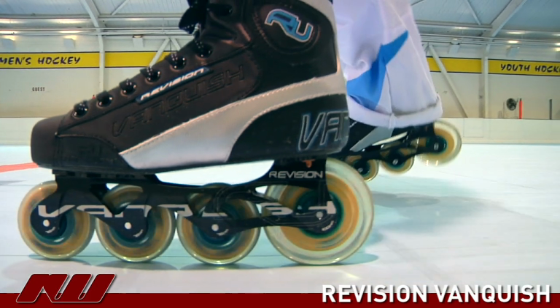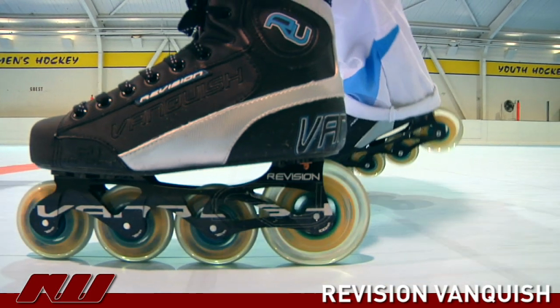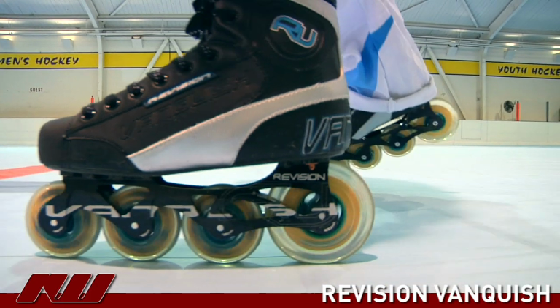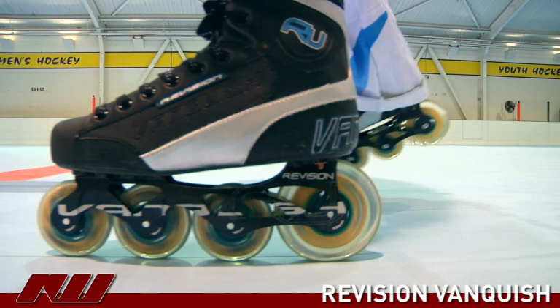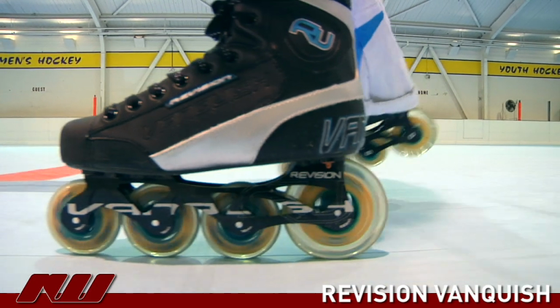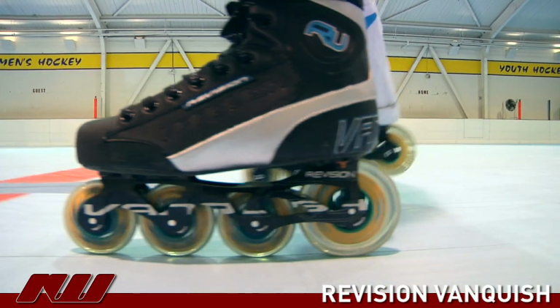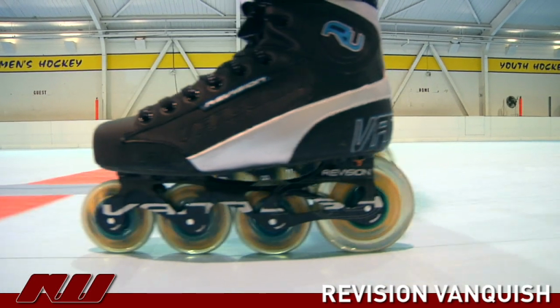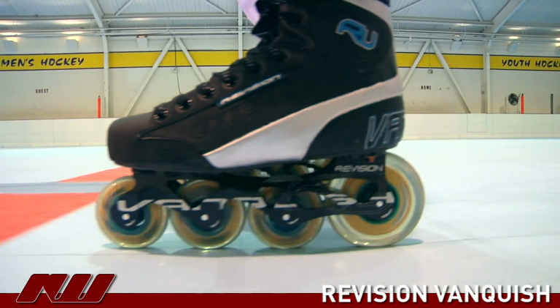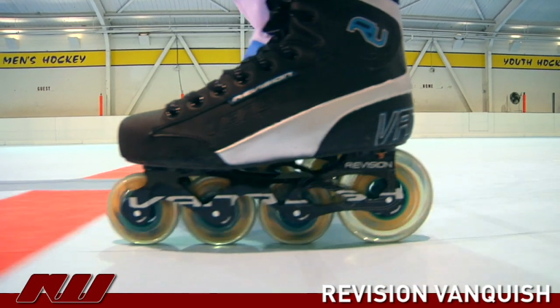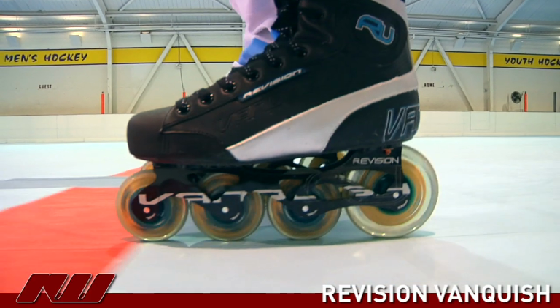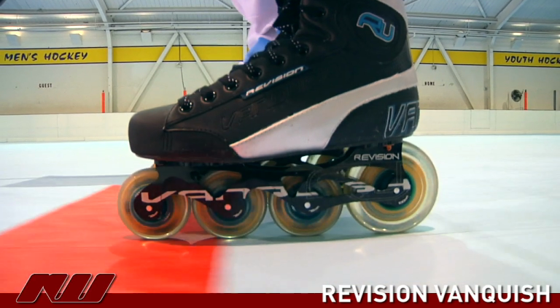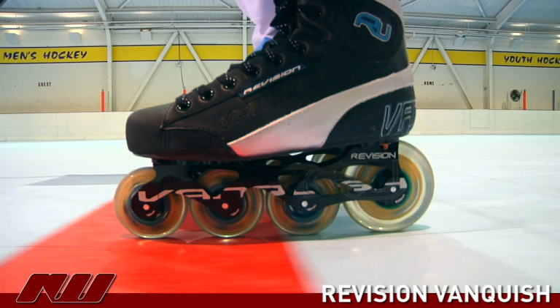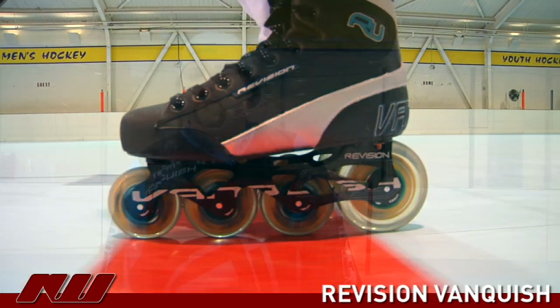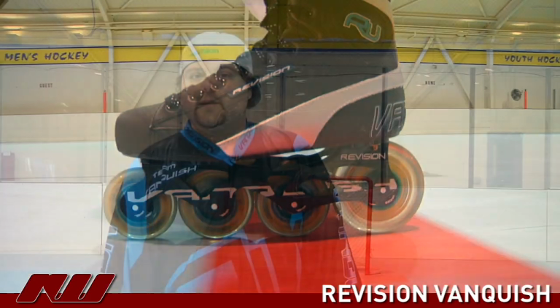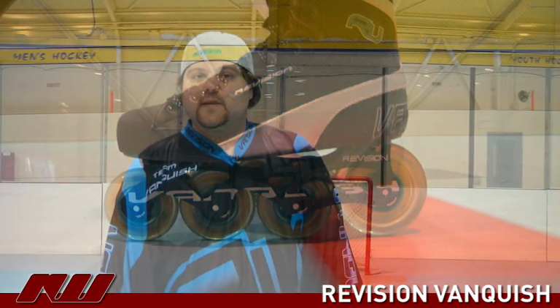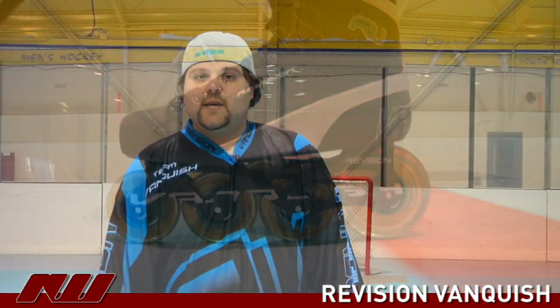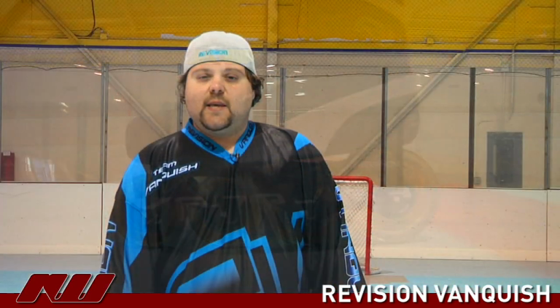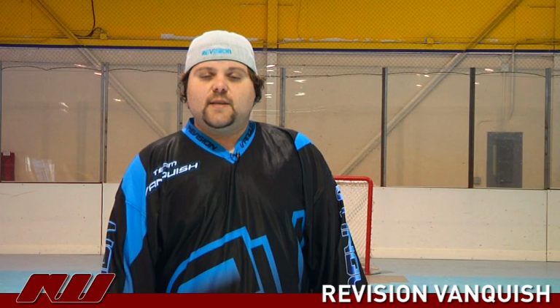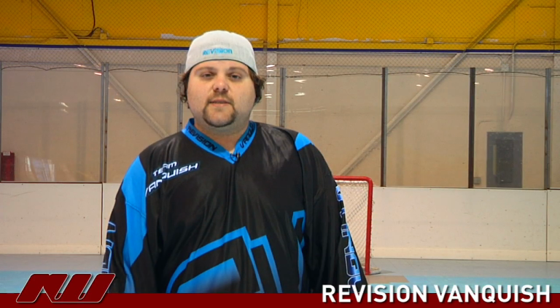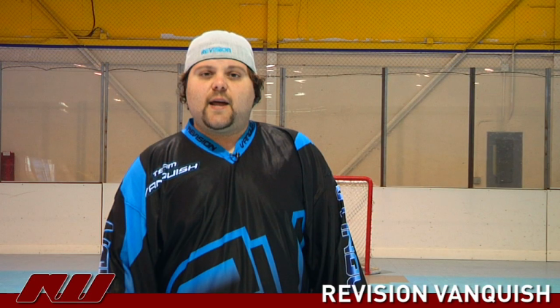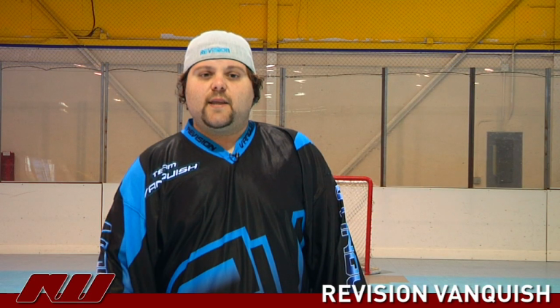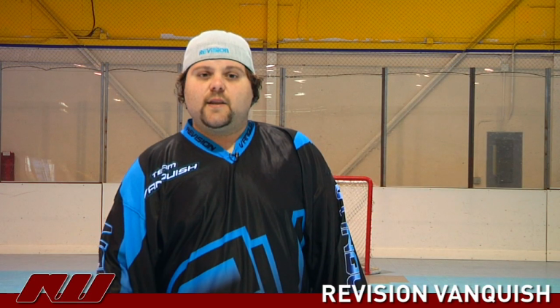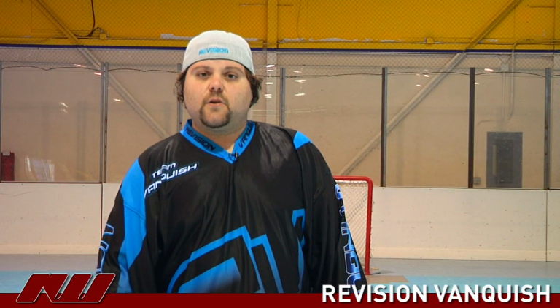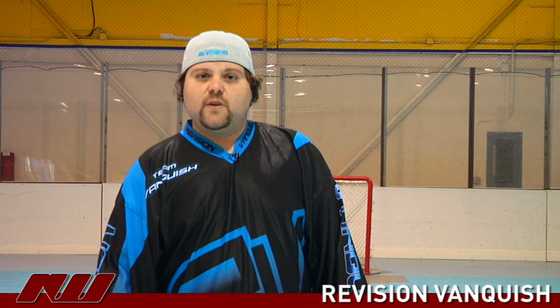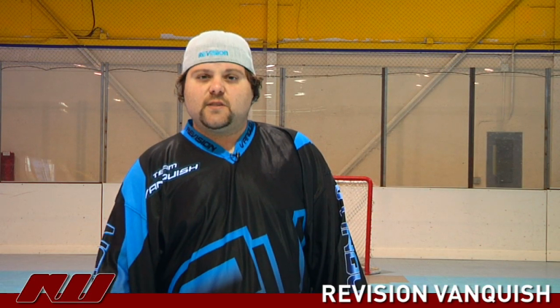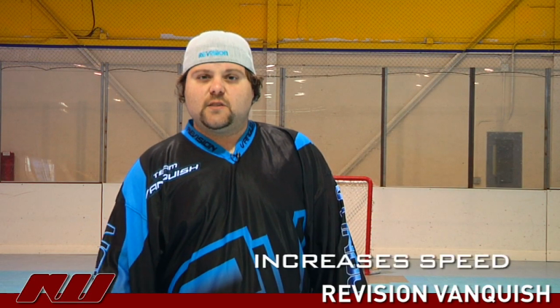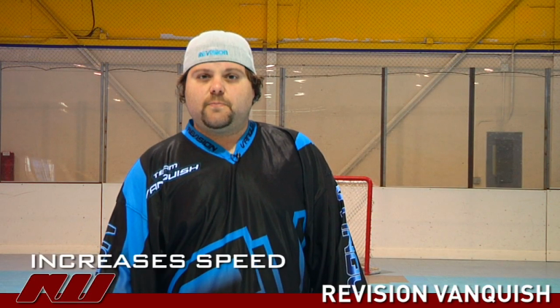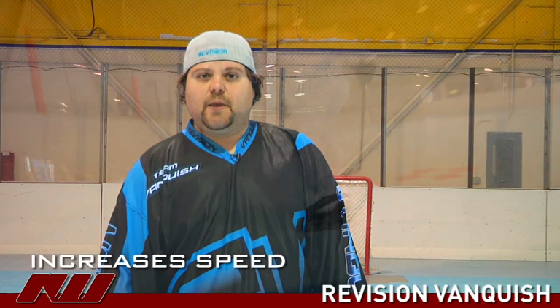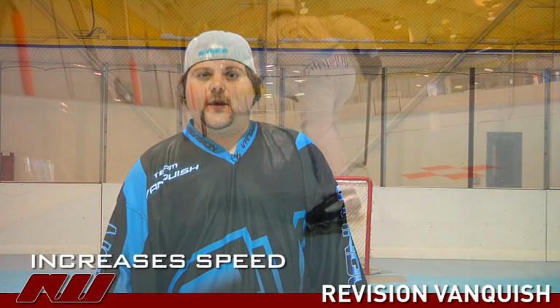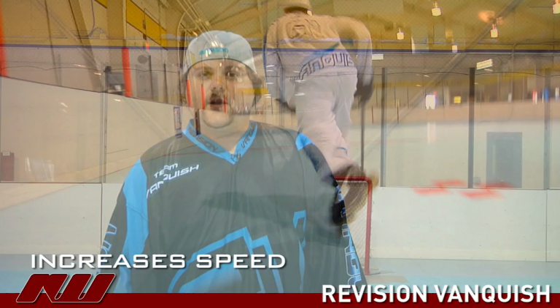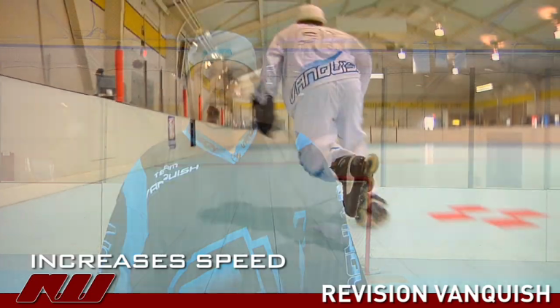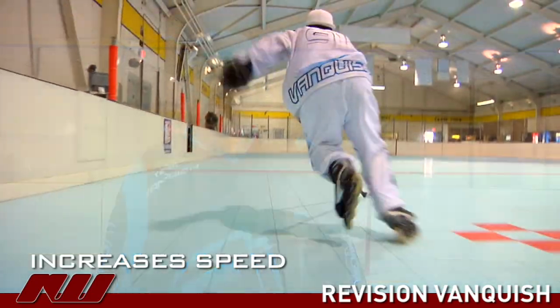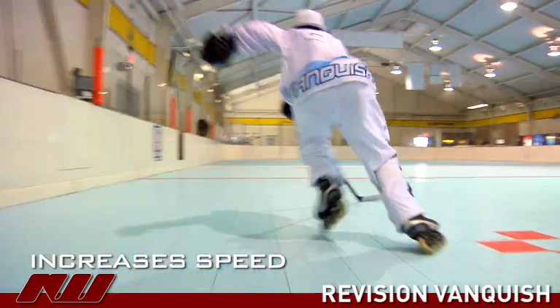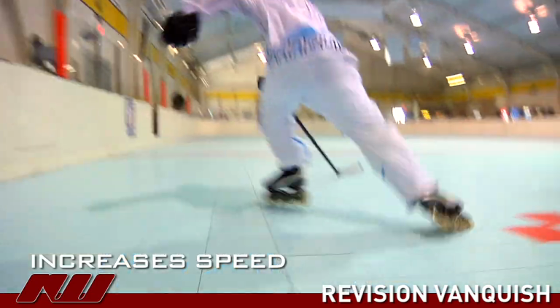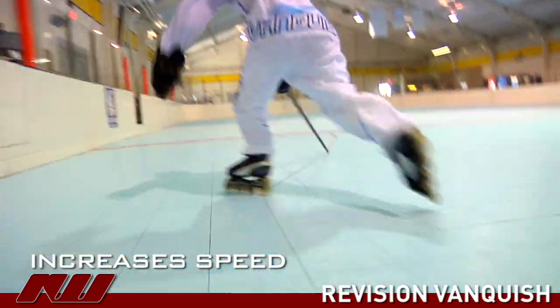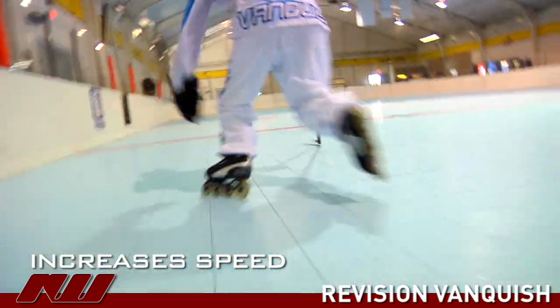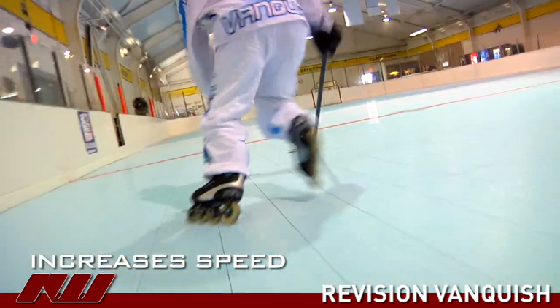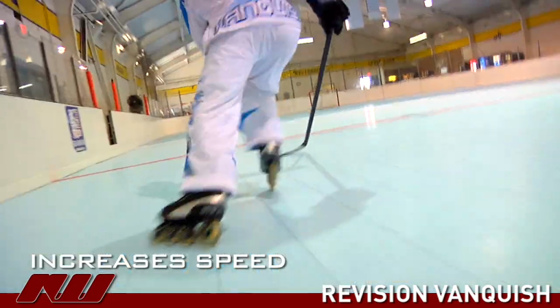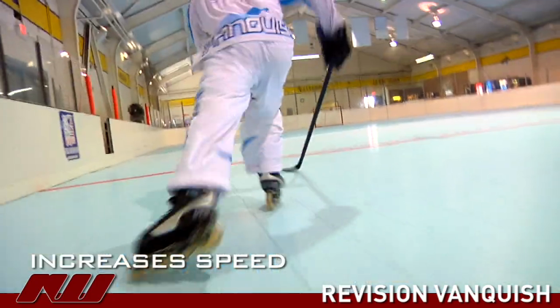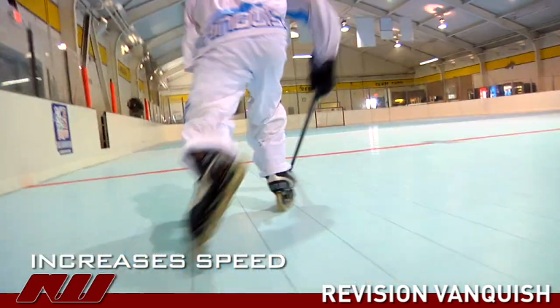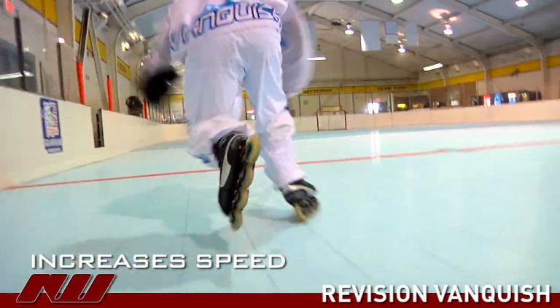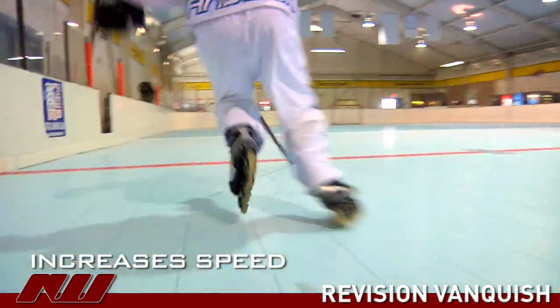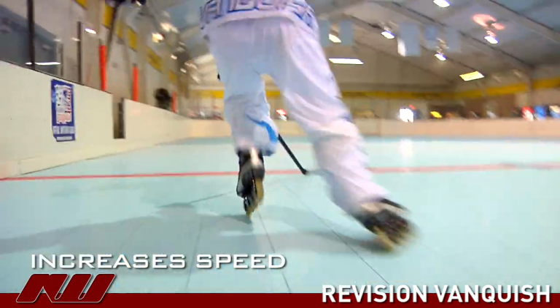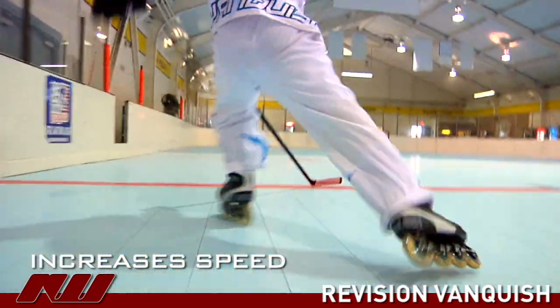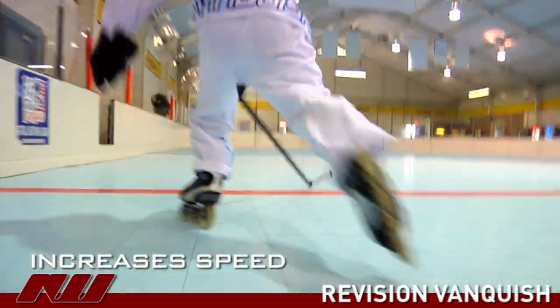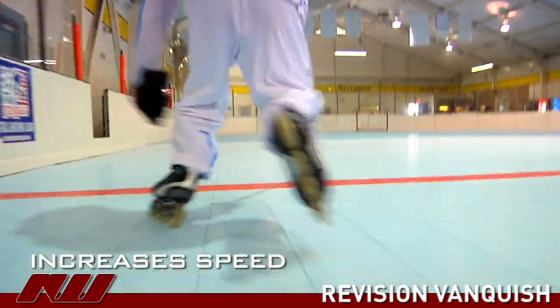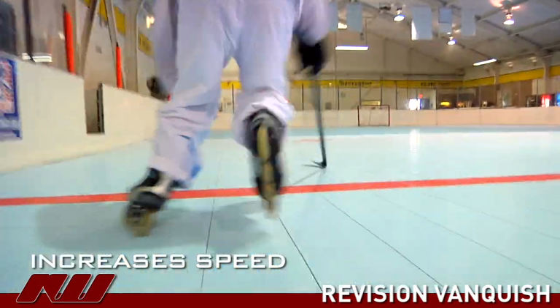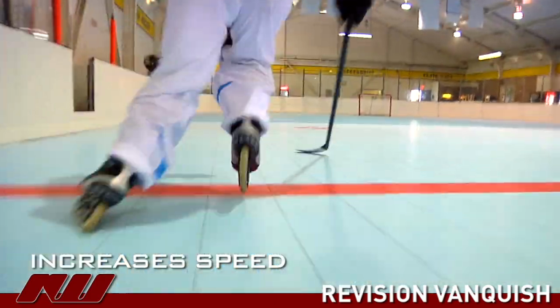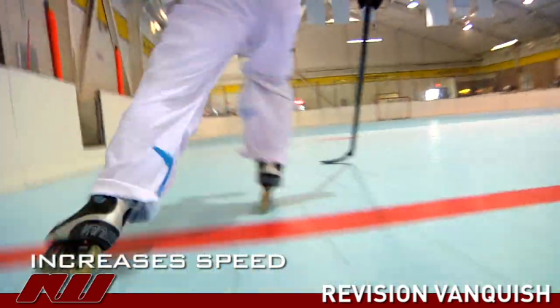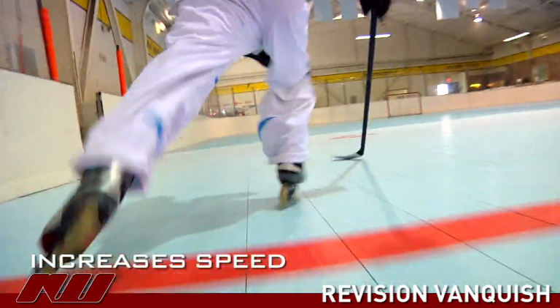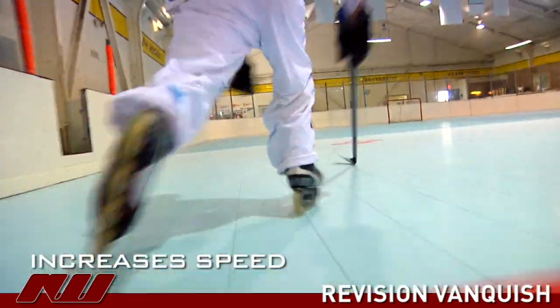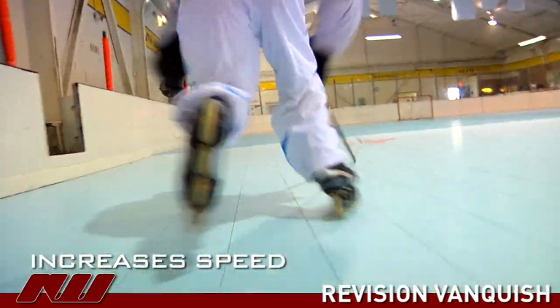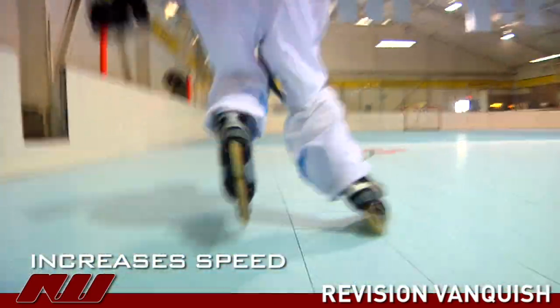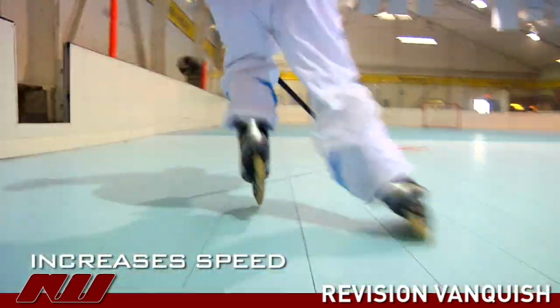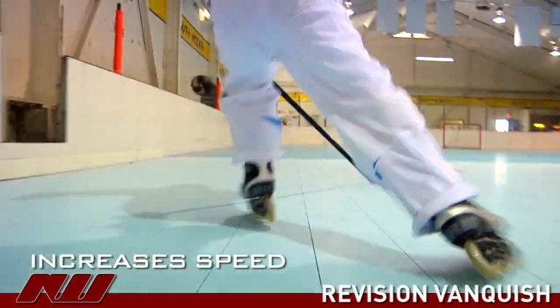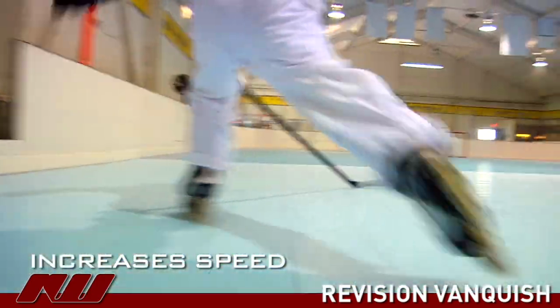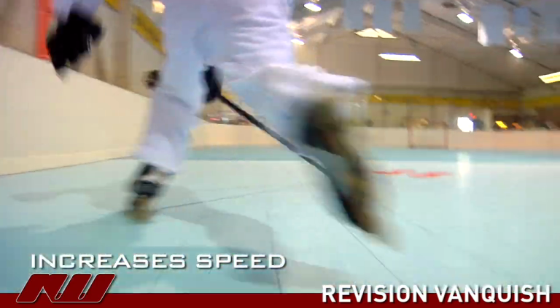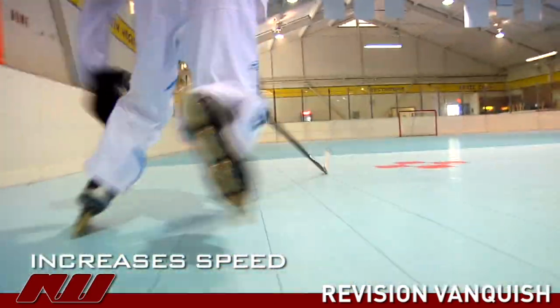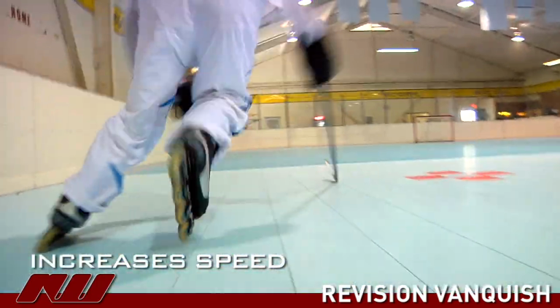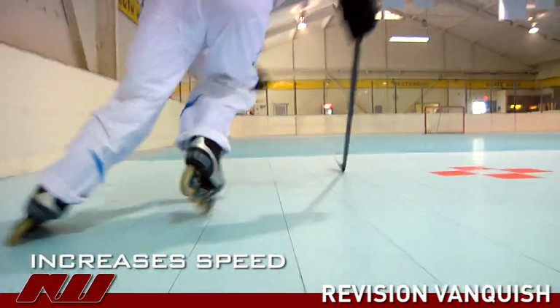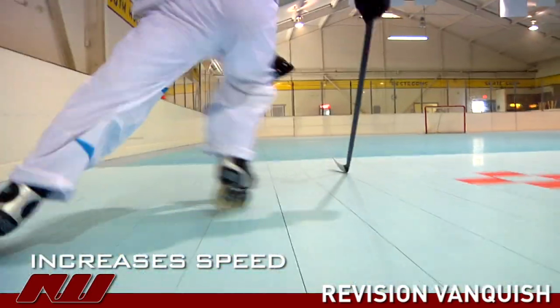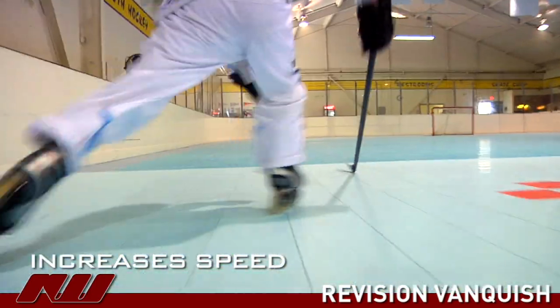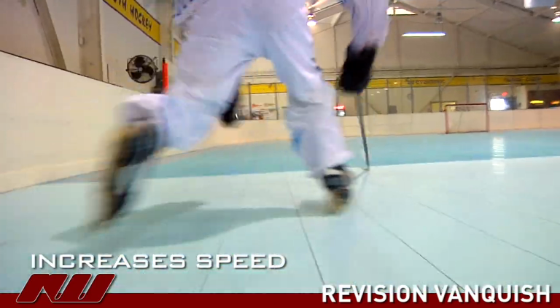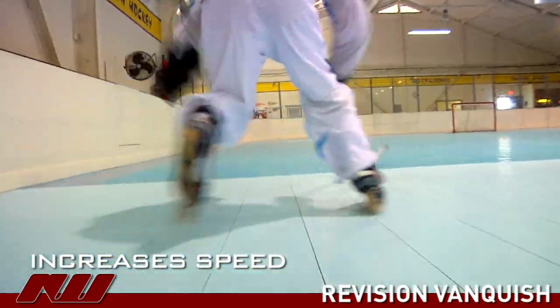The first added feature of this is that it increases speed, allowing you to maintain a higher level of energy efficiency when you're in your straightaways.